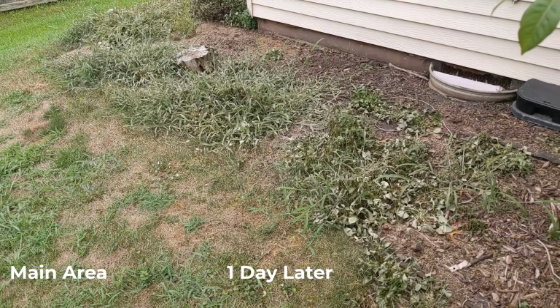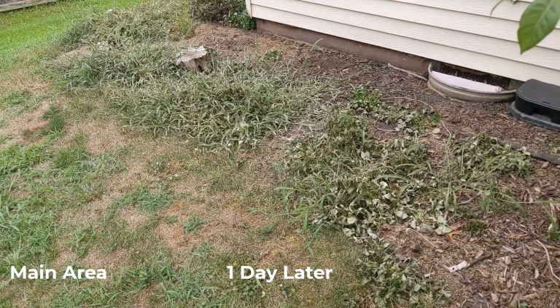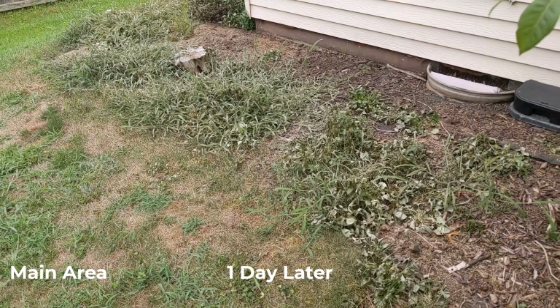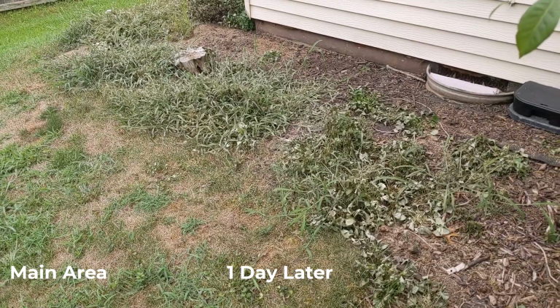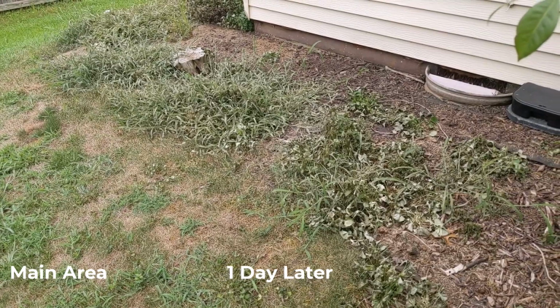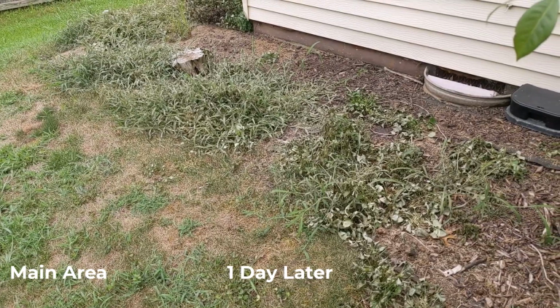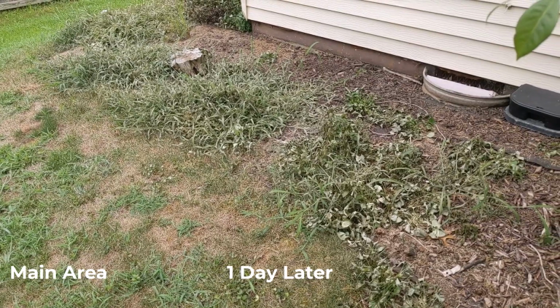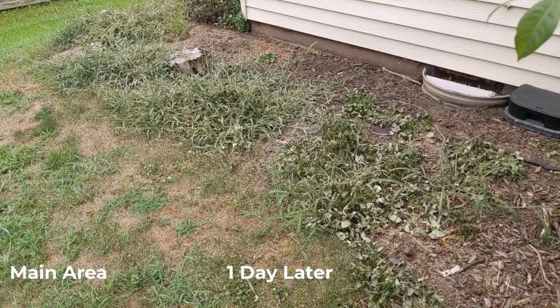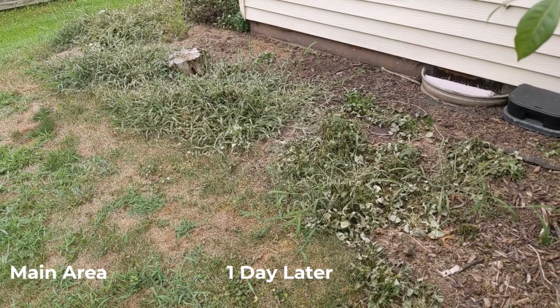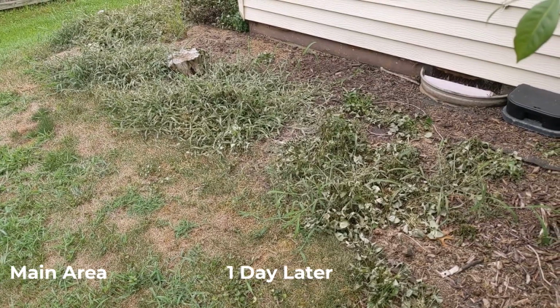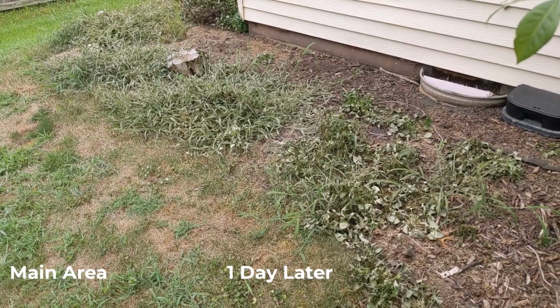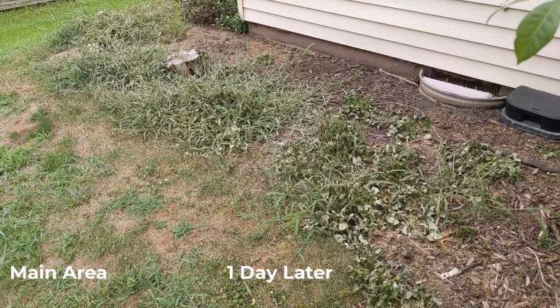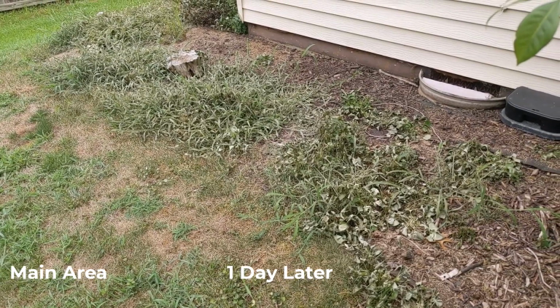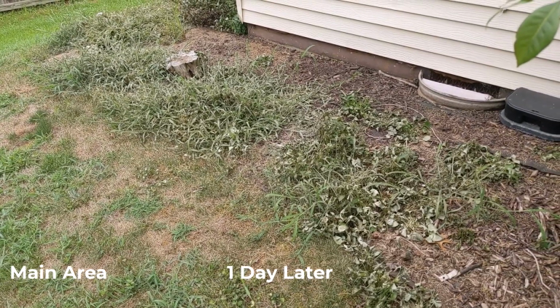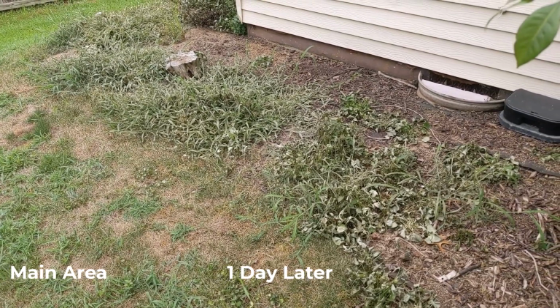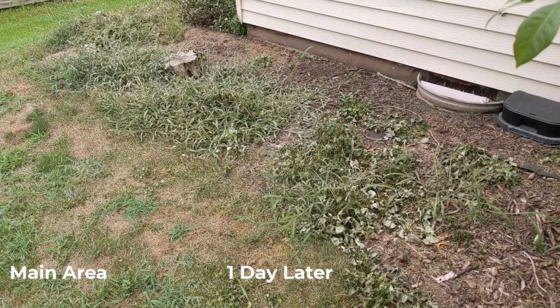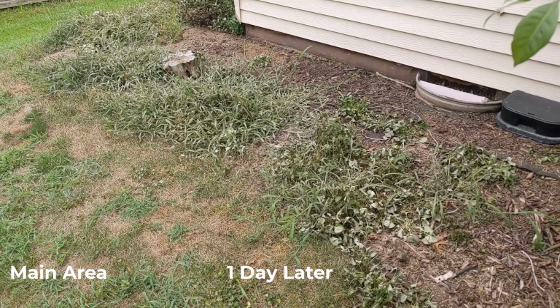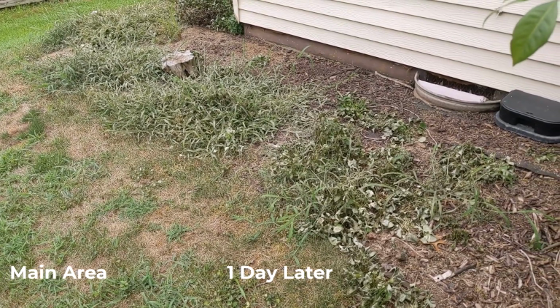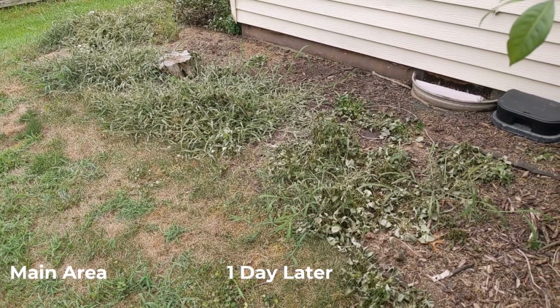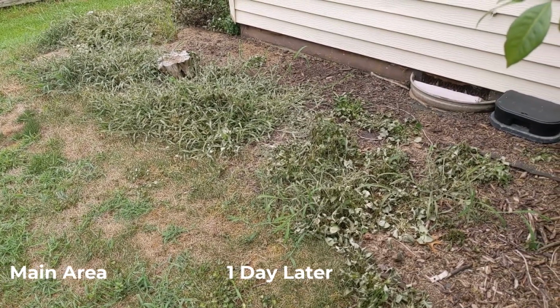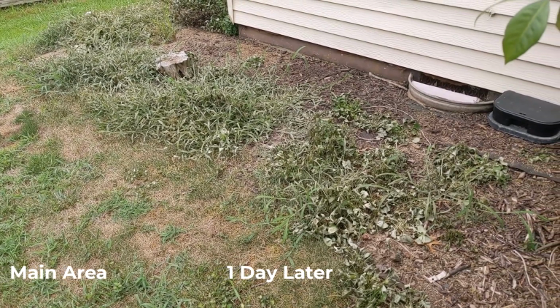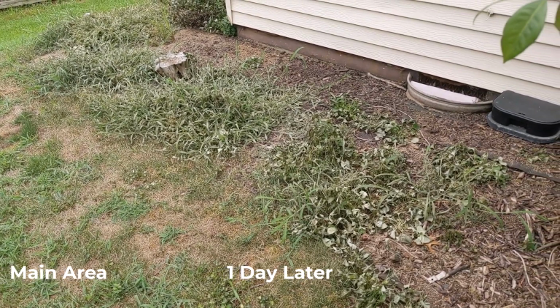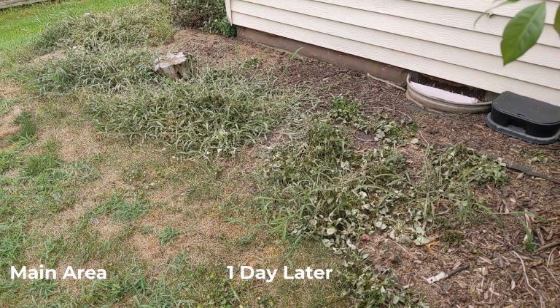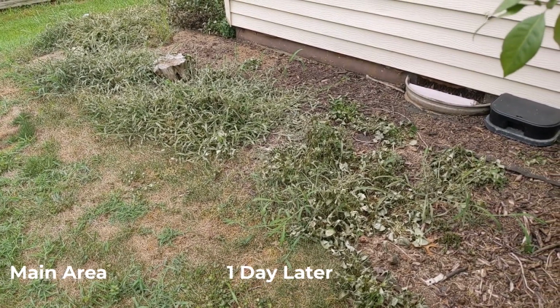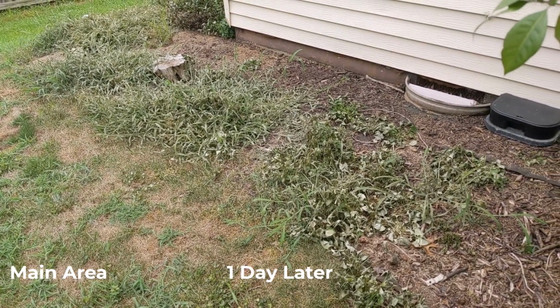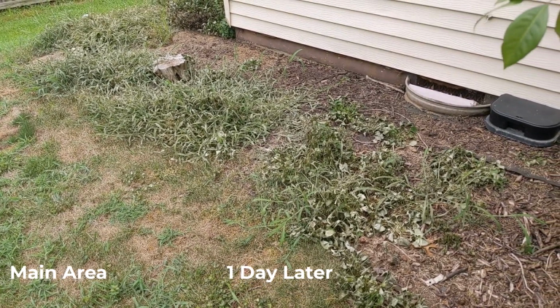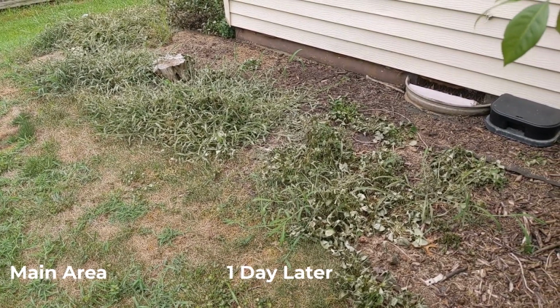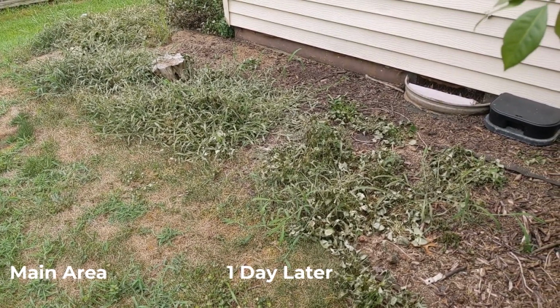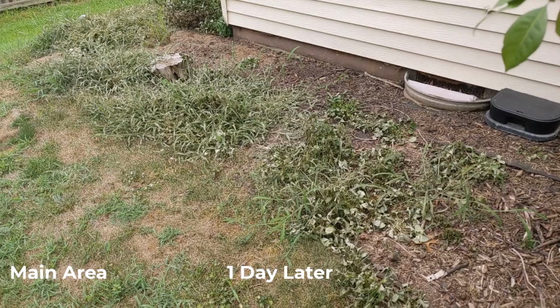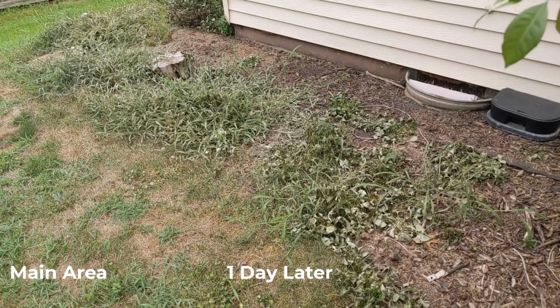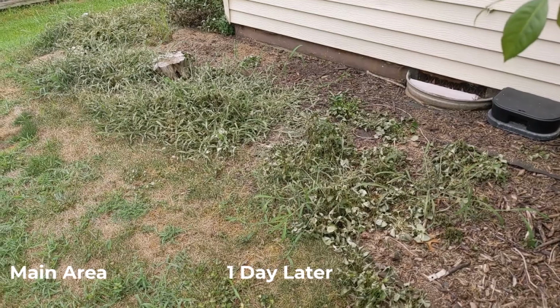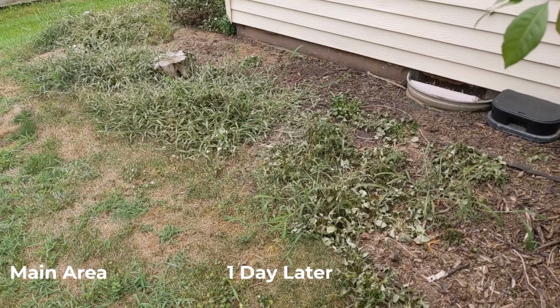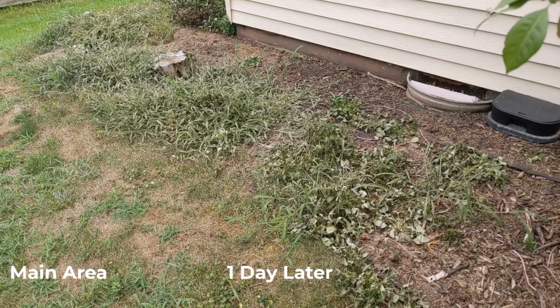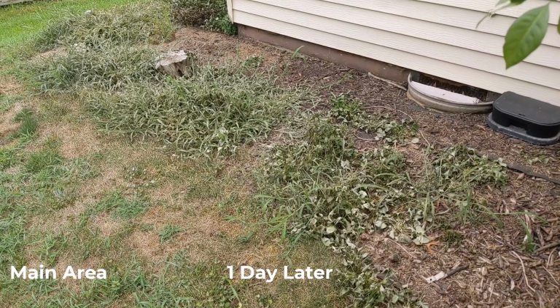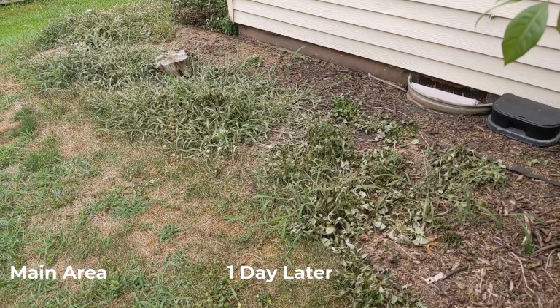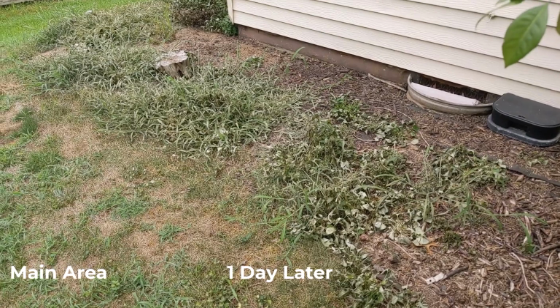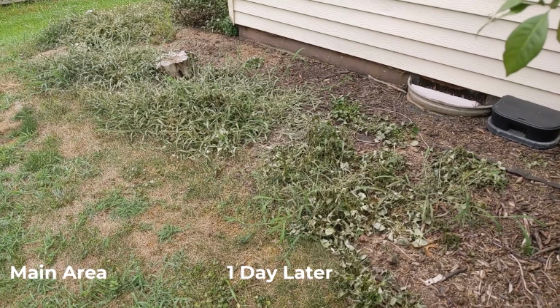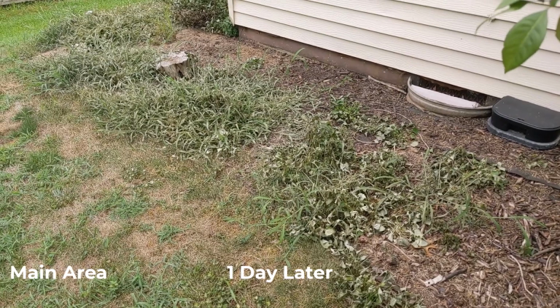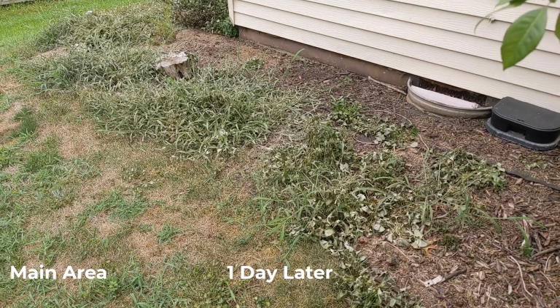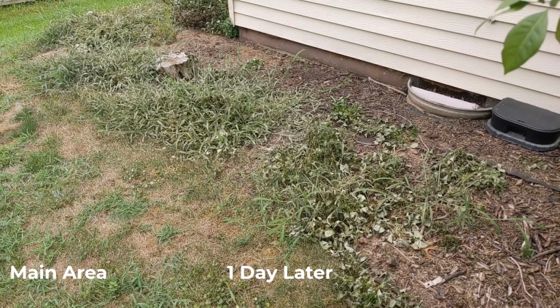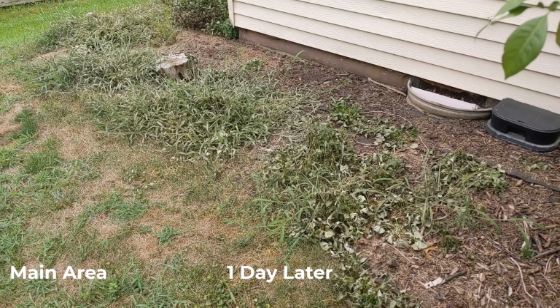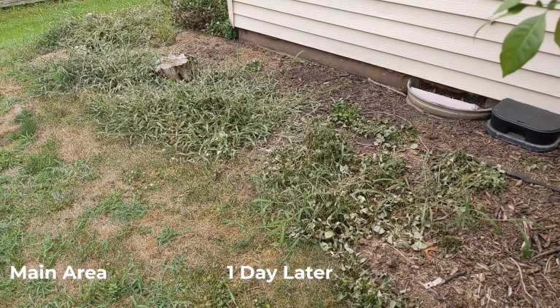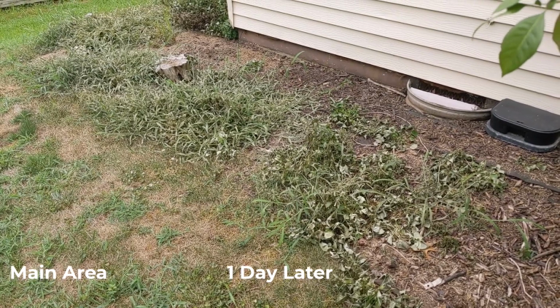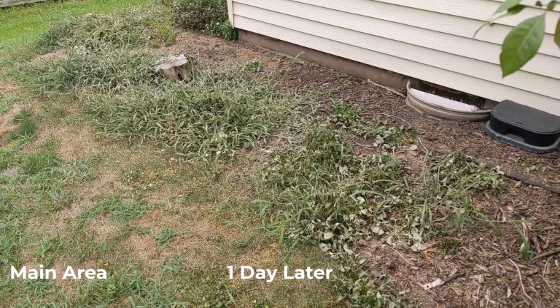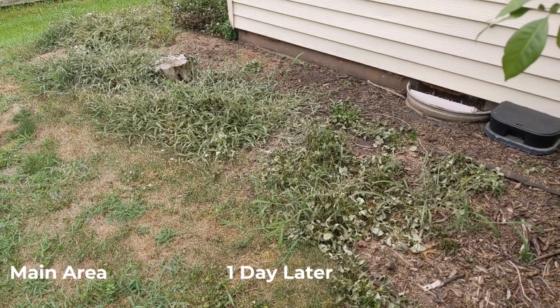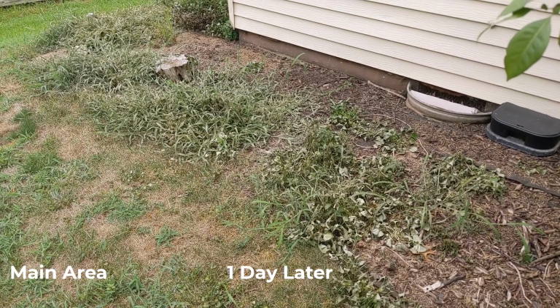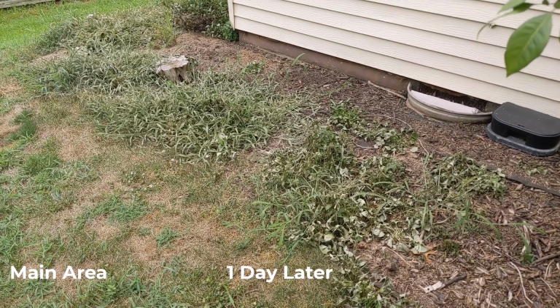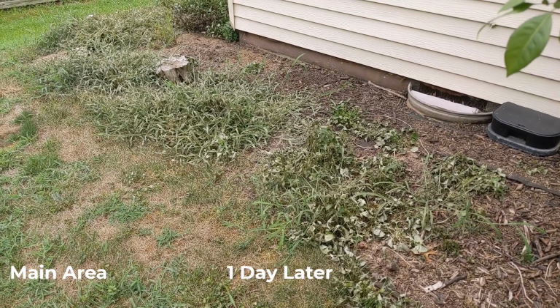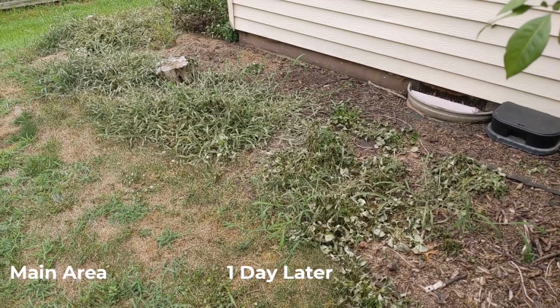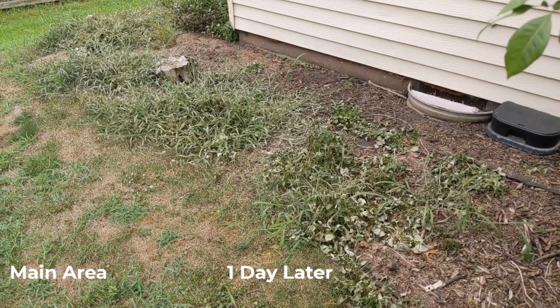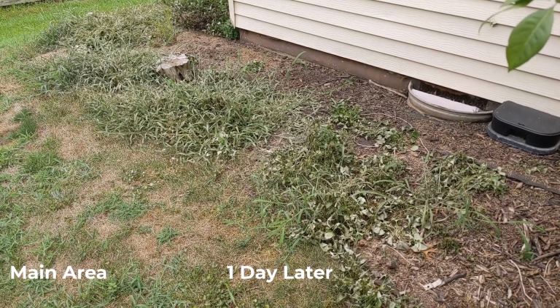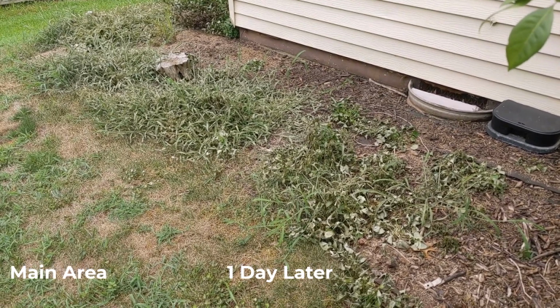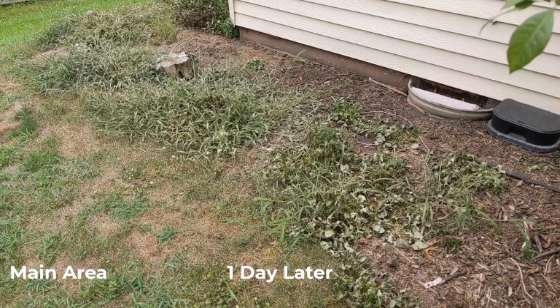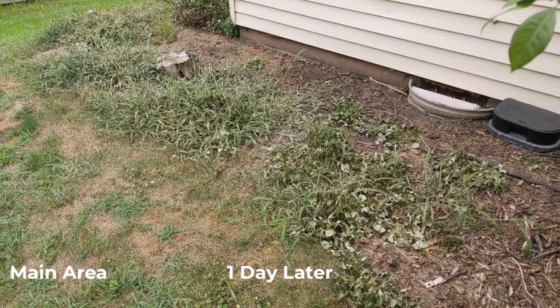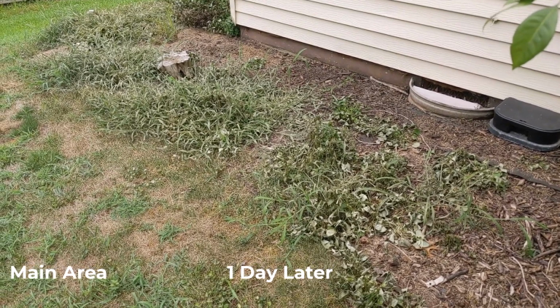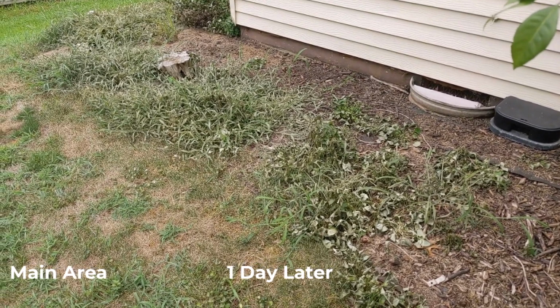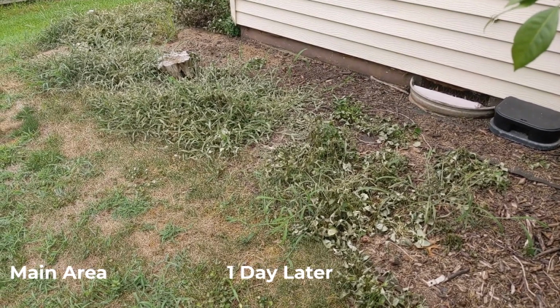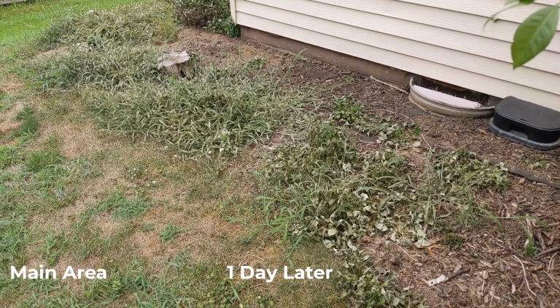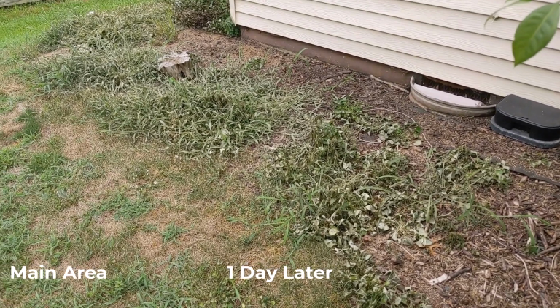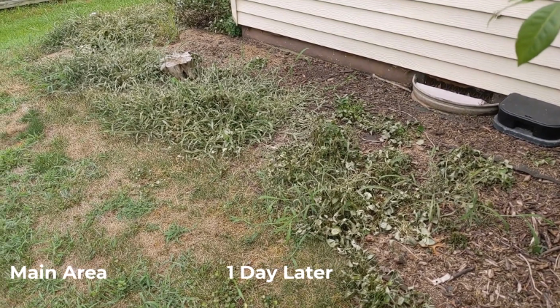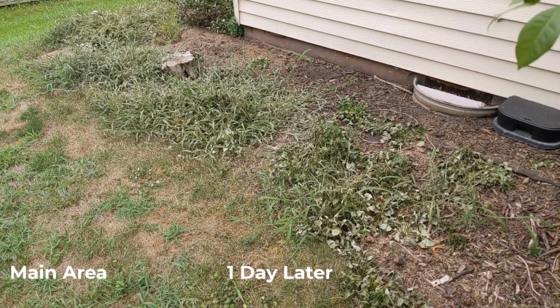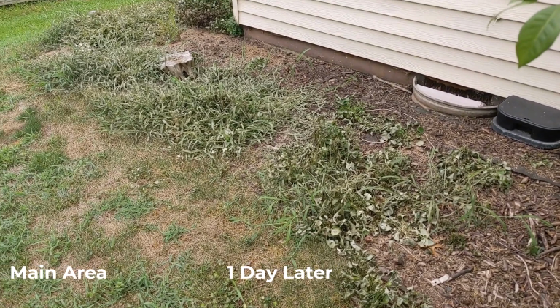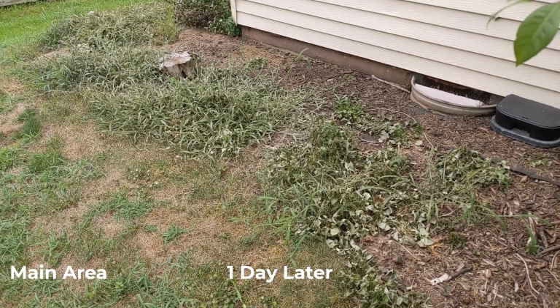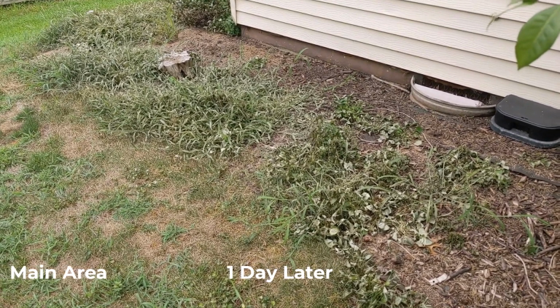And here we are one day later, and you can see there's already a major impact just one day later.